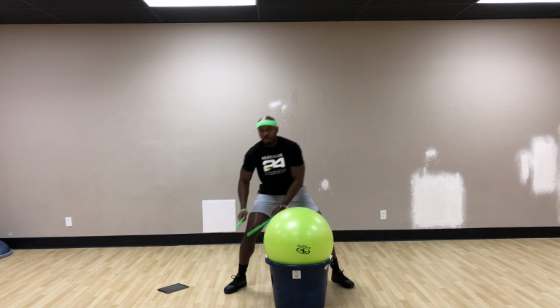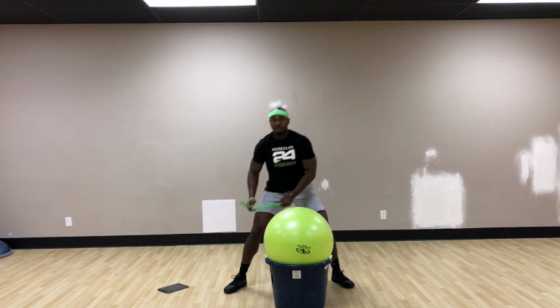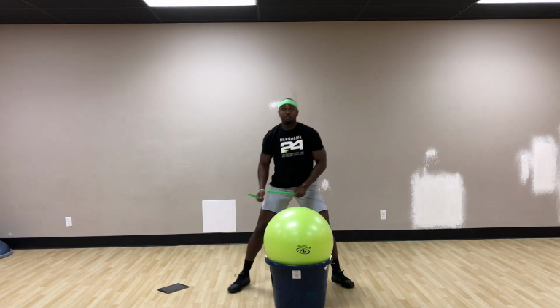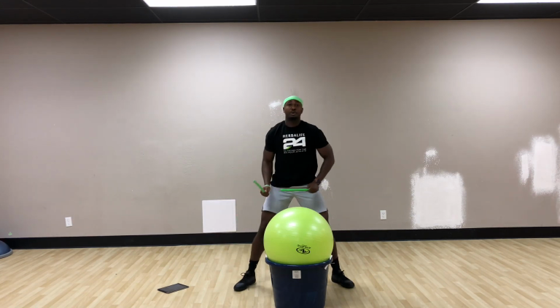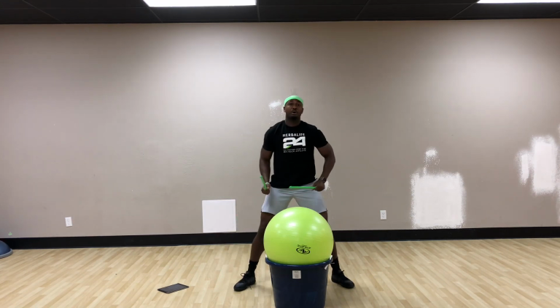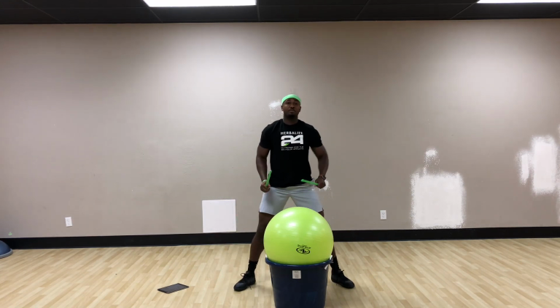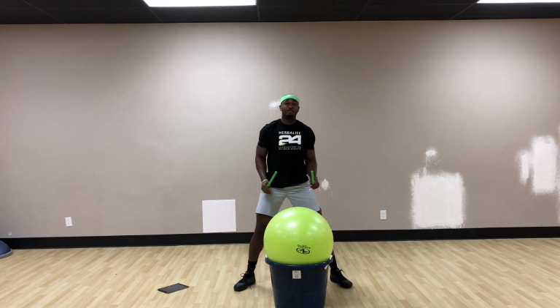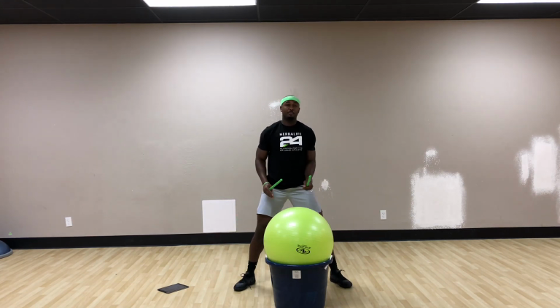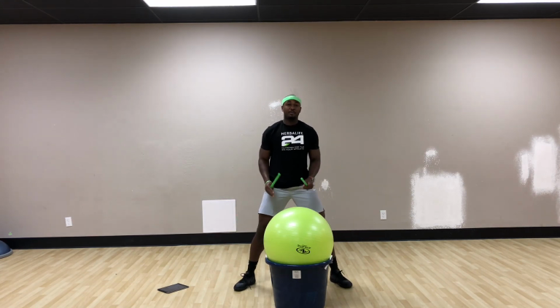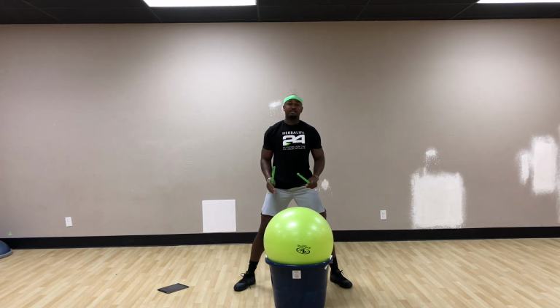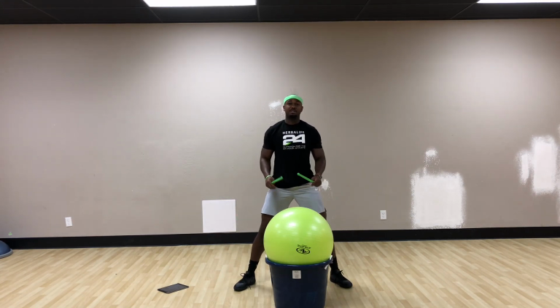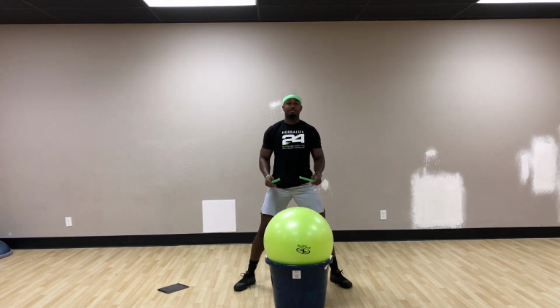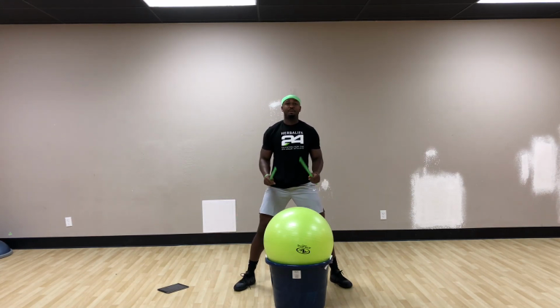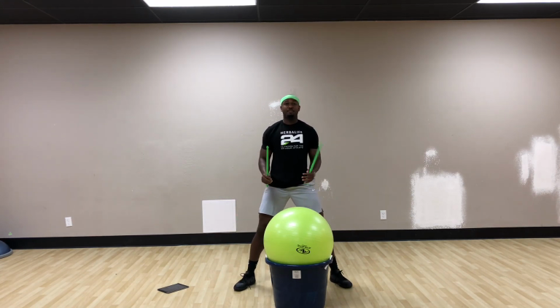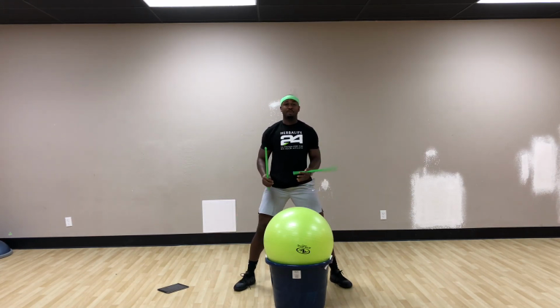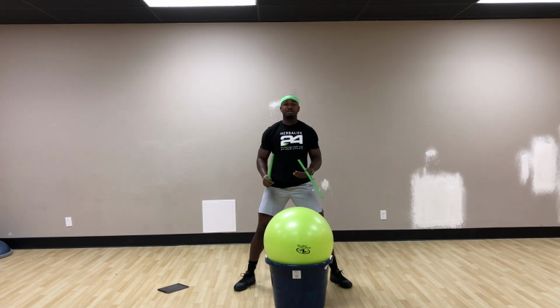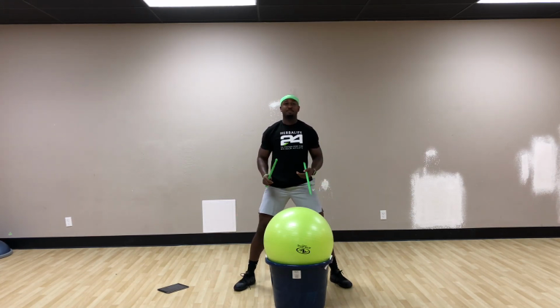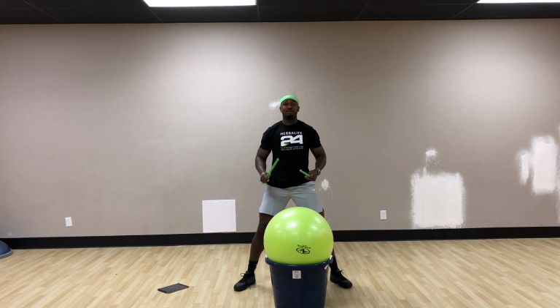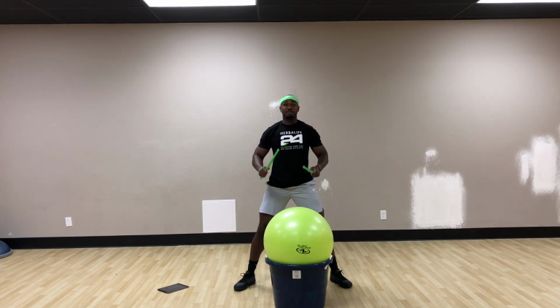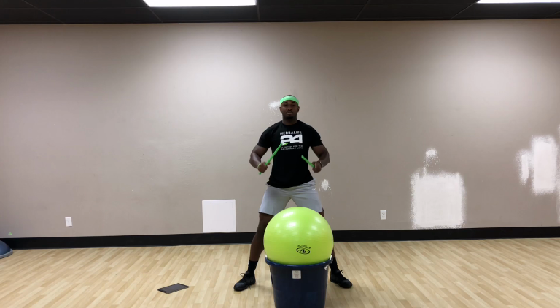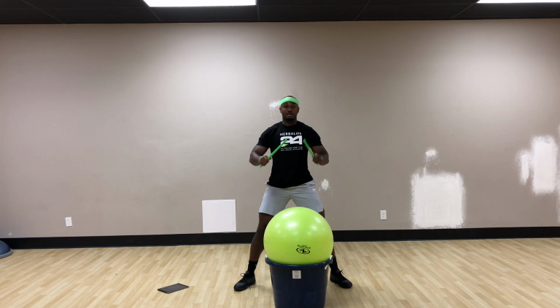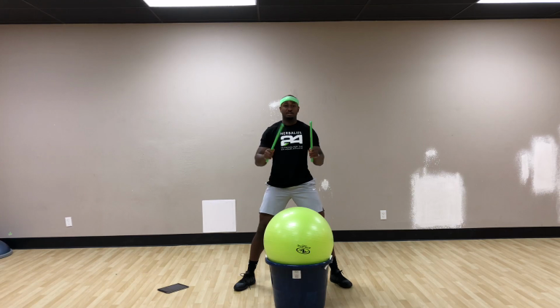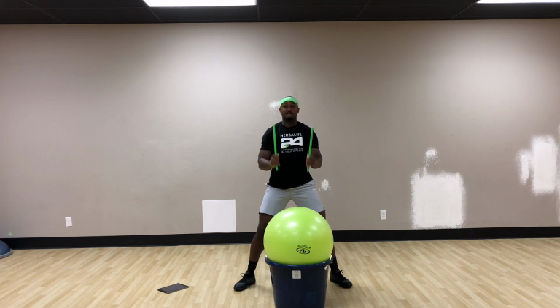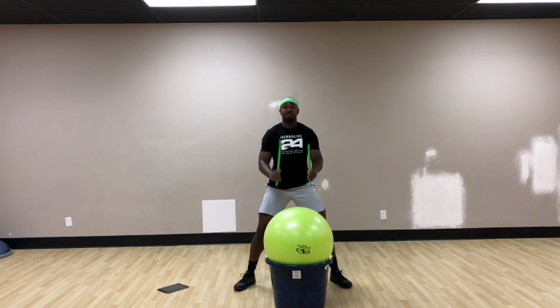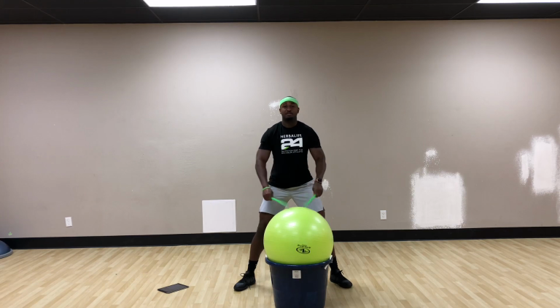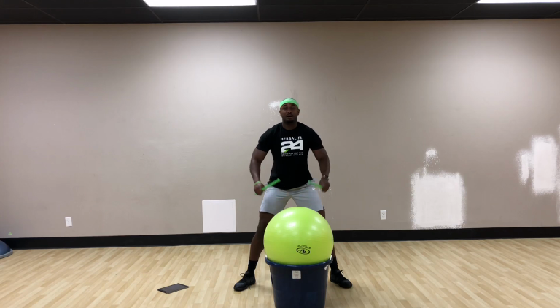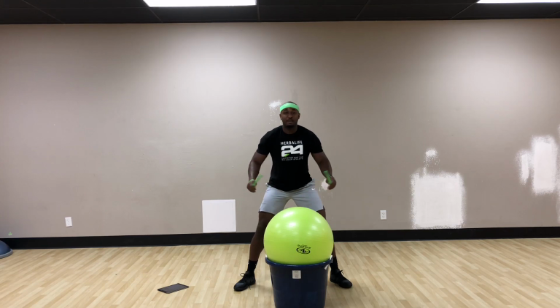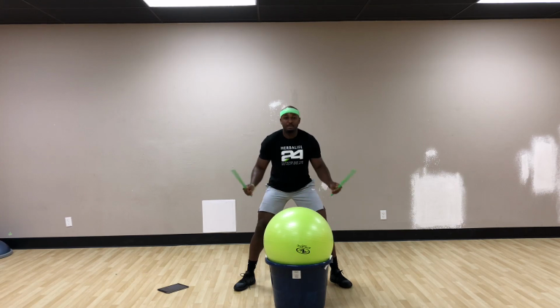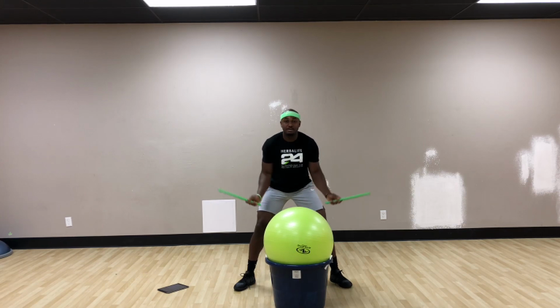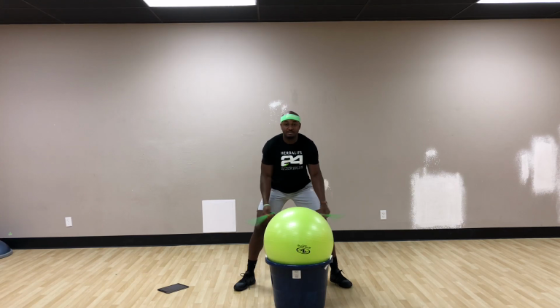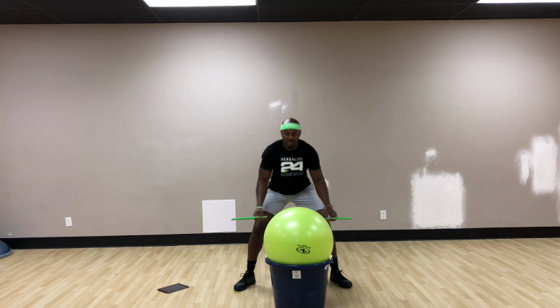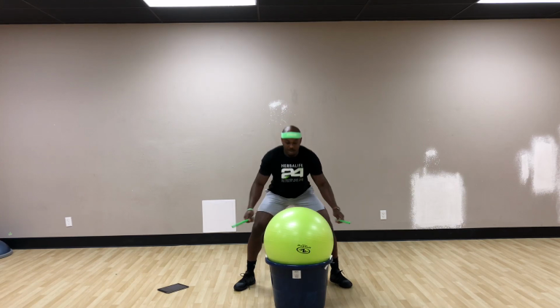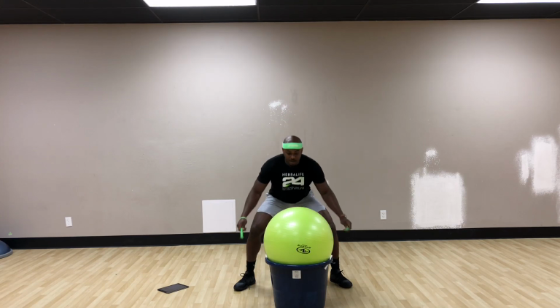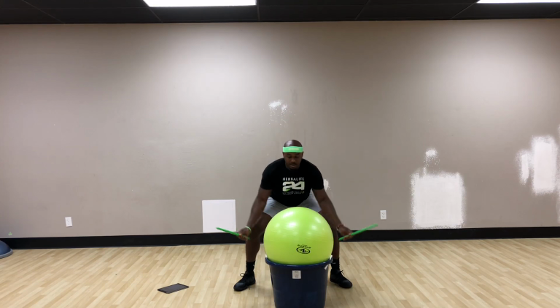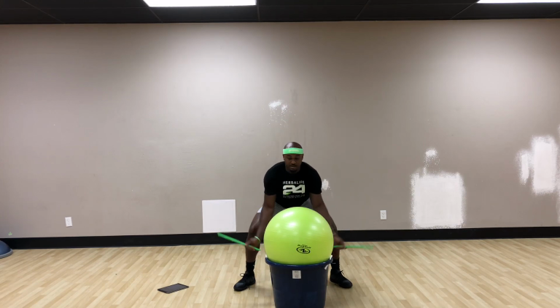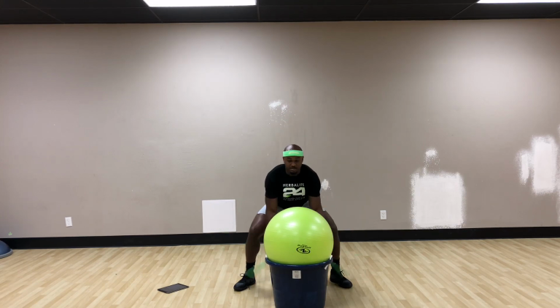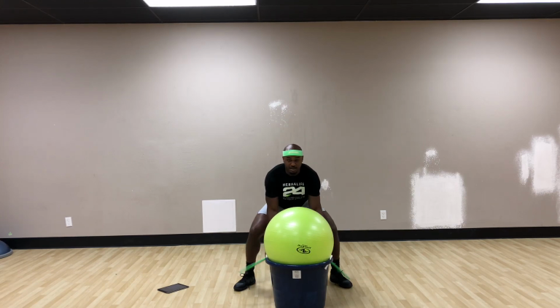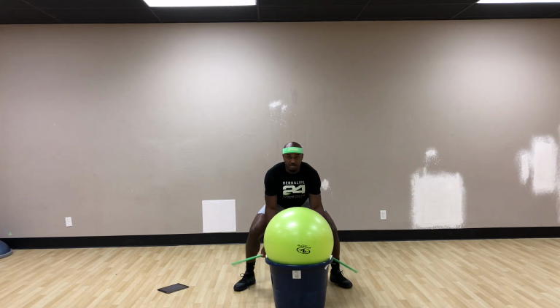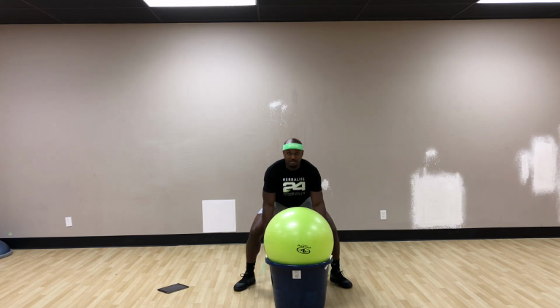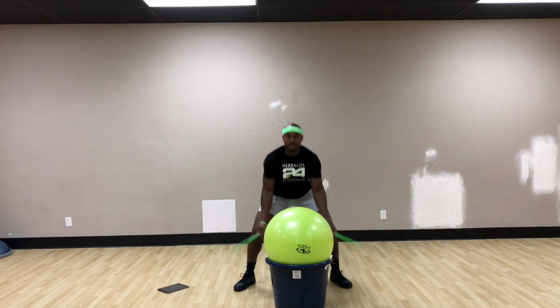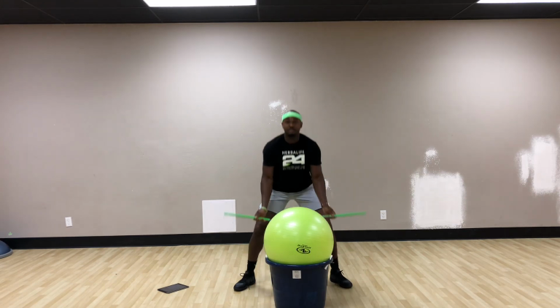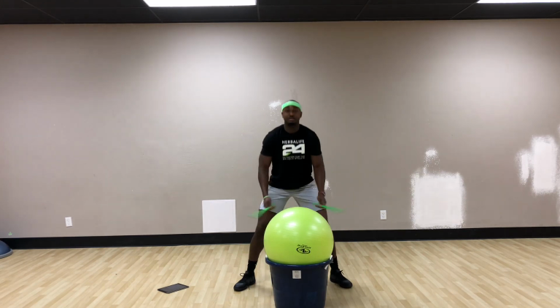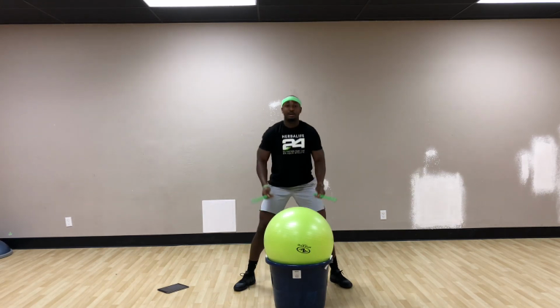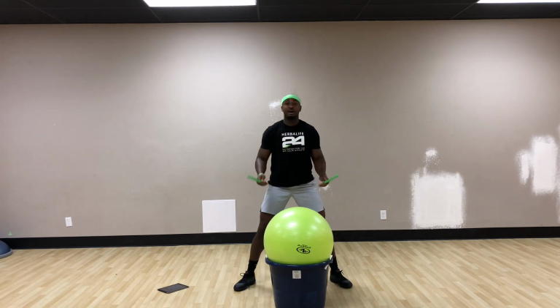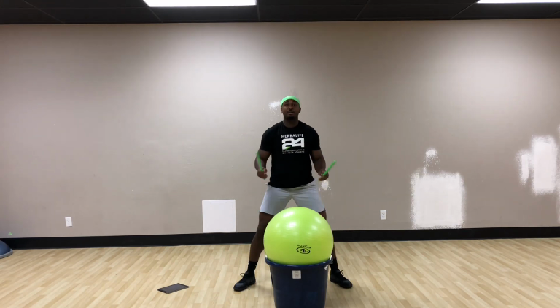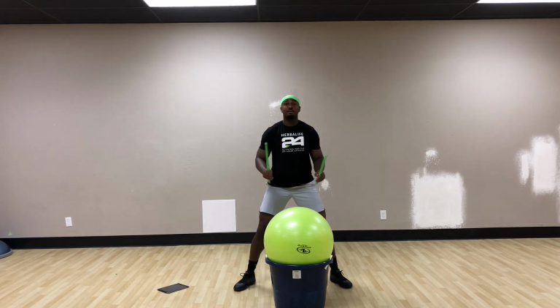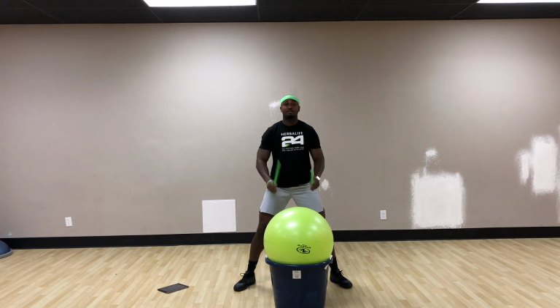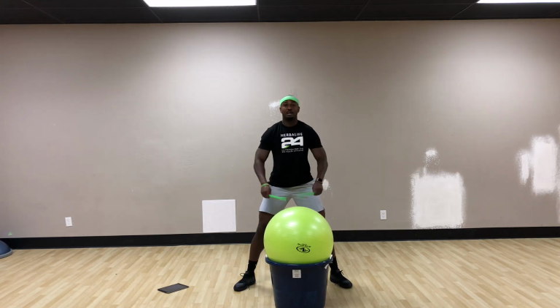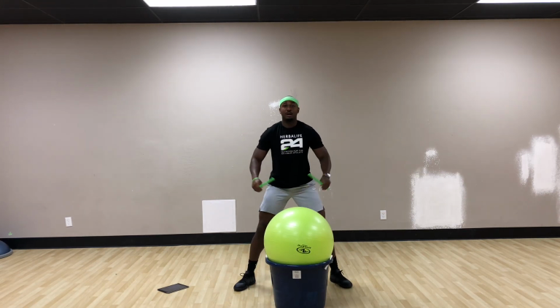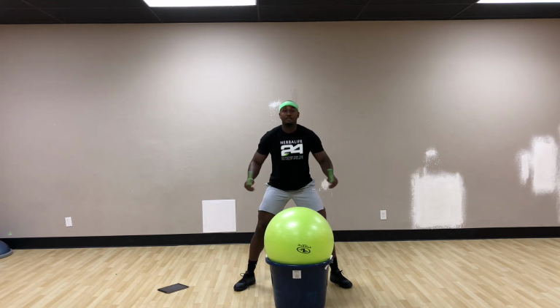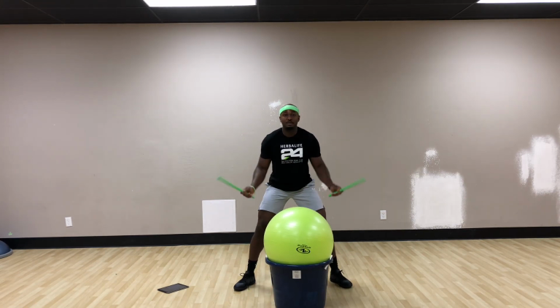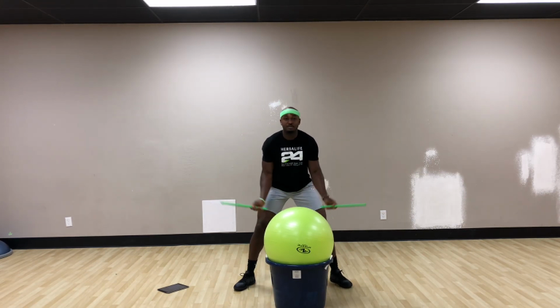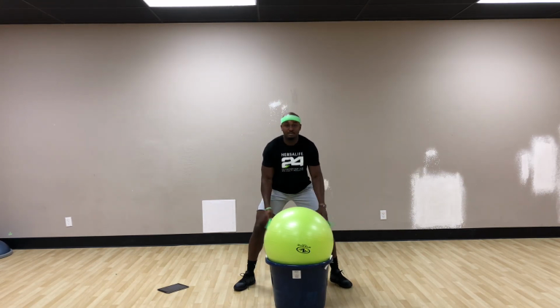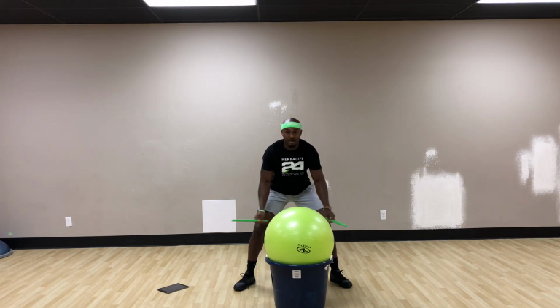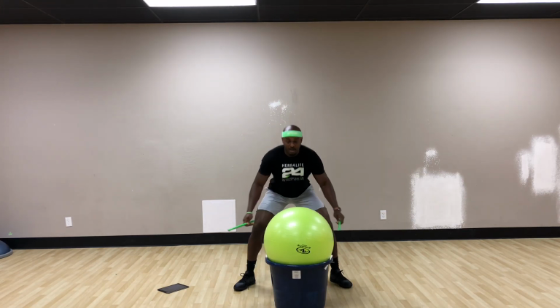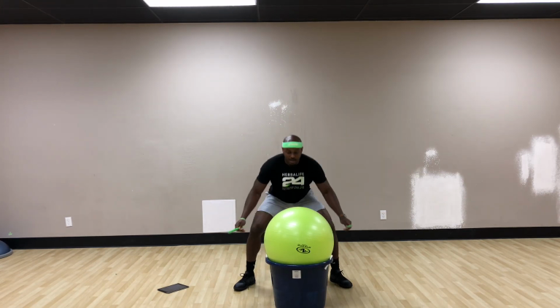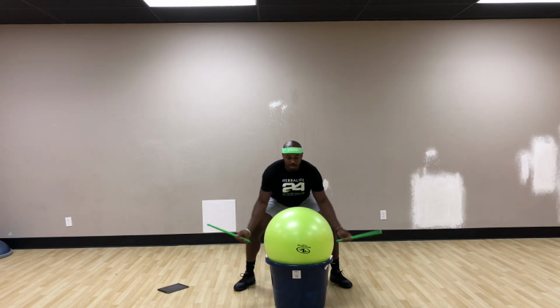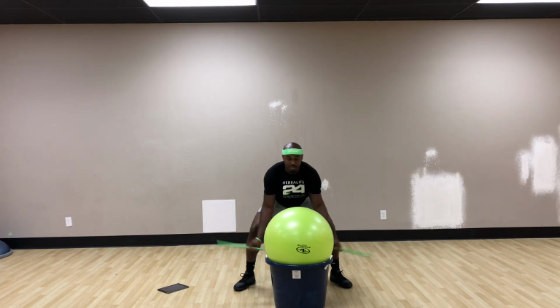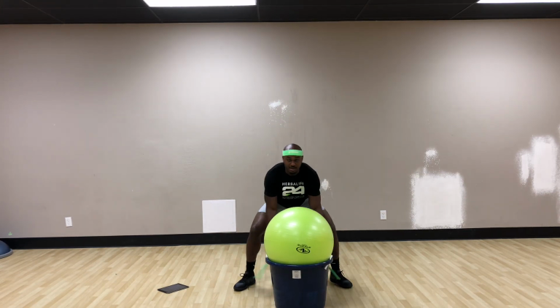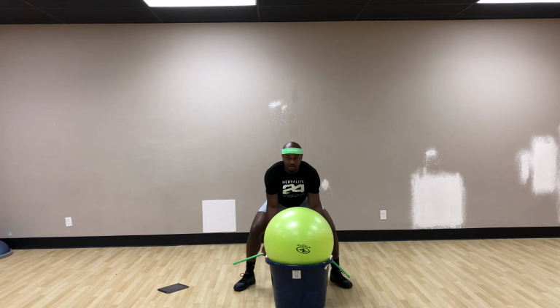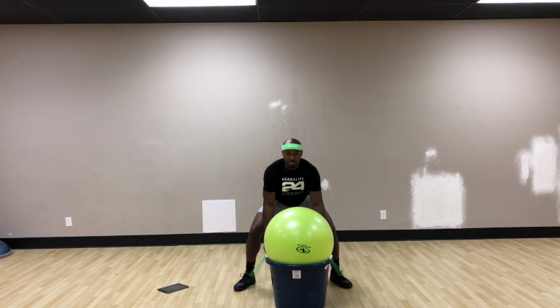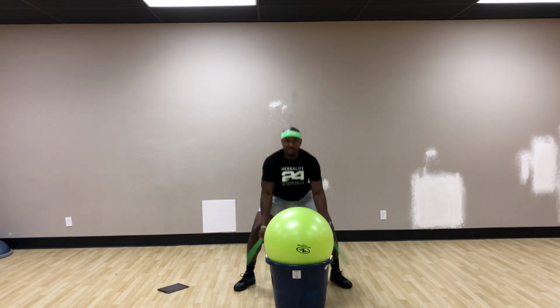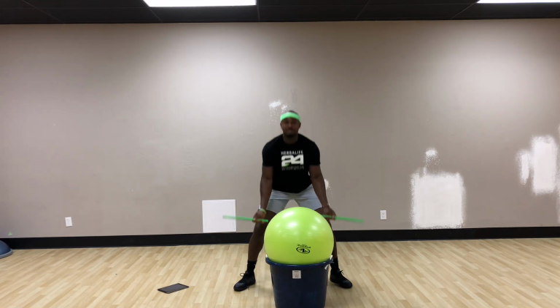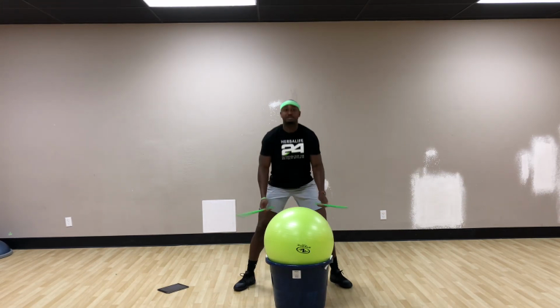Then we're going to move to bust a beat. Bust a beat looks like this: top, side, and side. Top, side, and side.